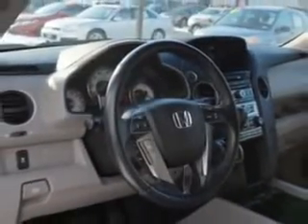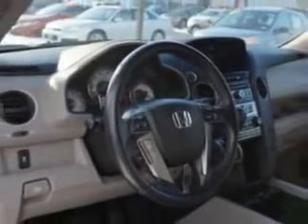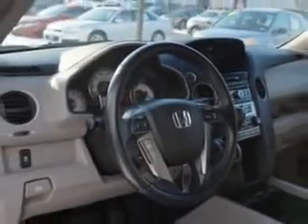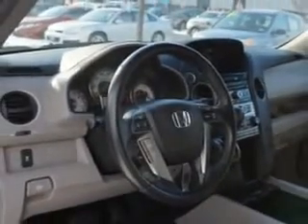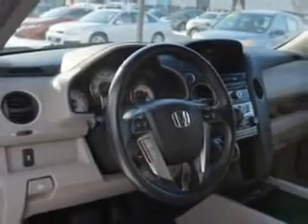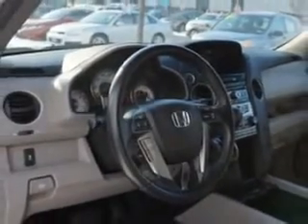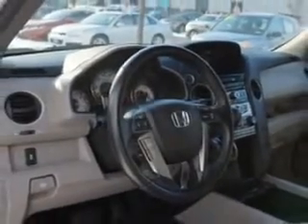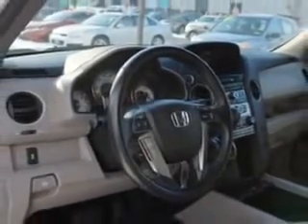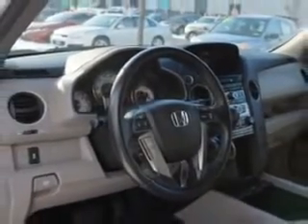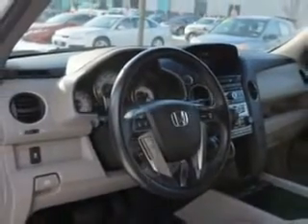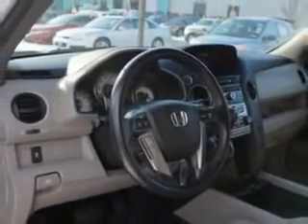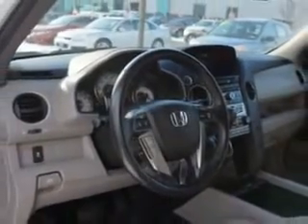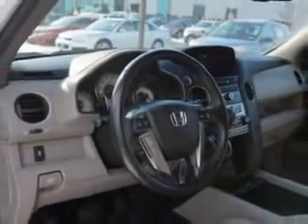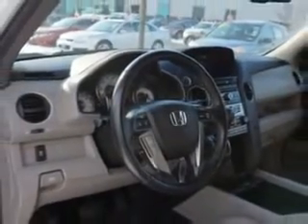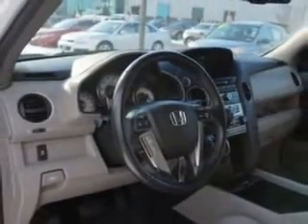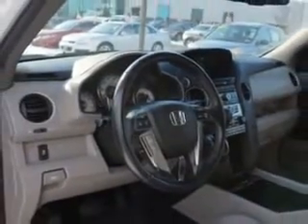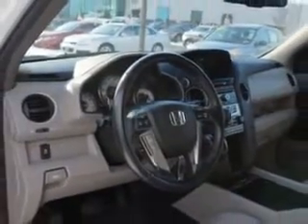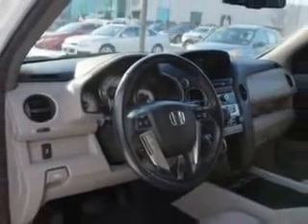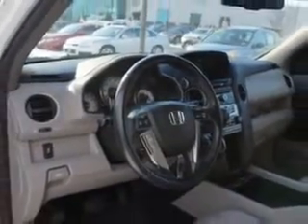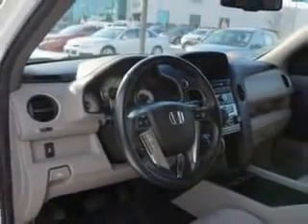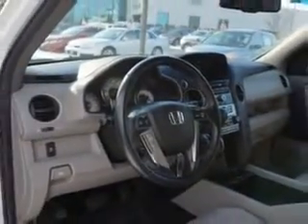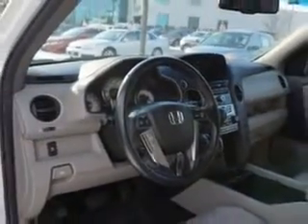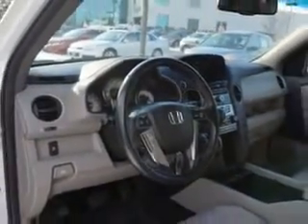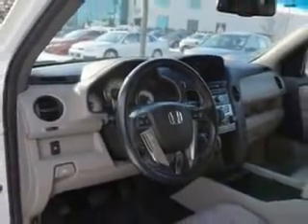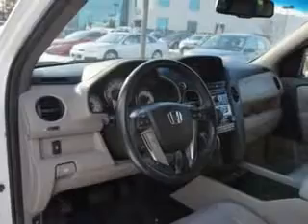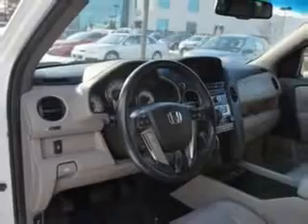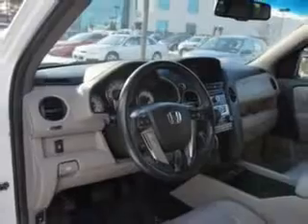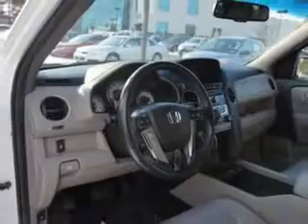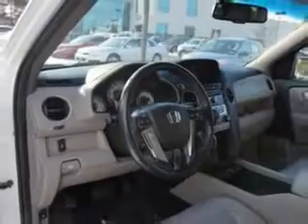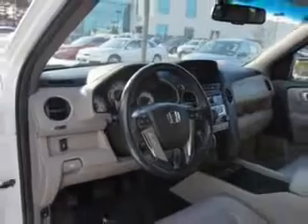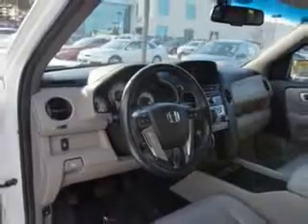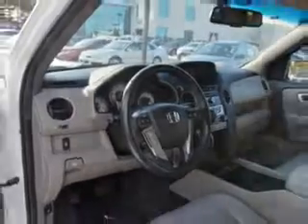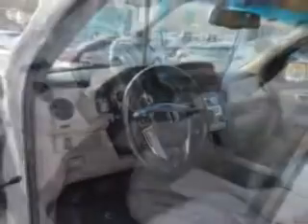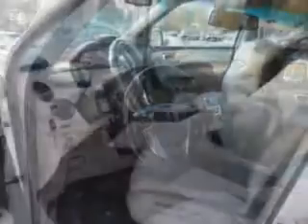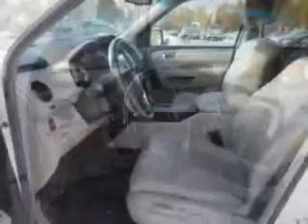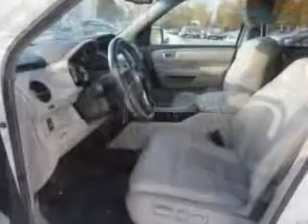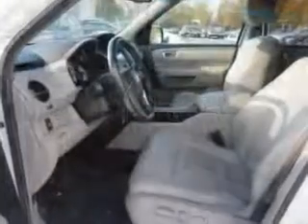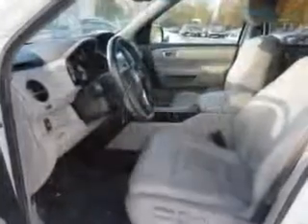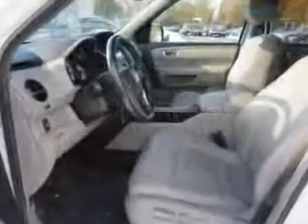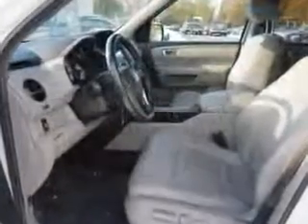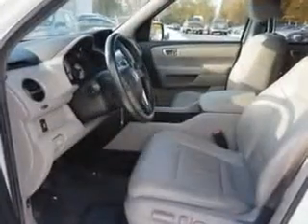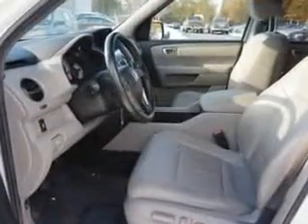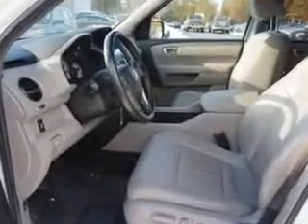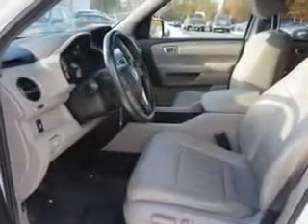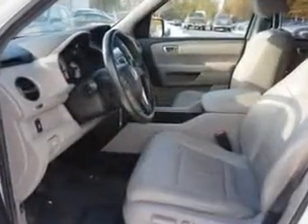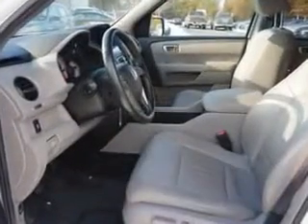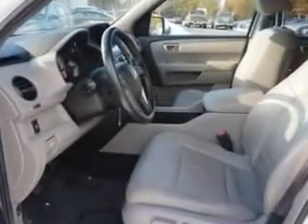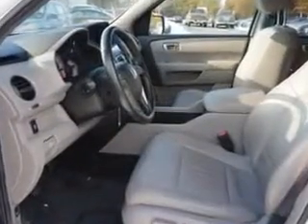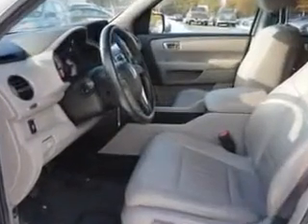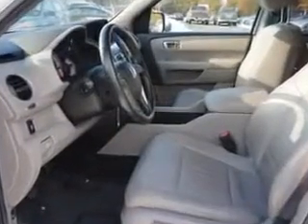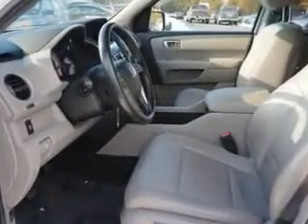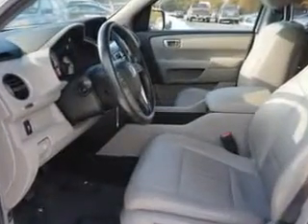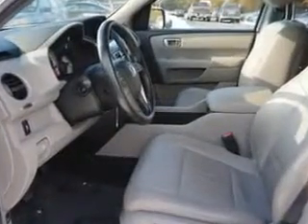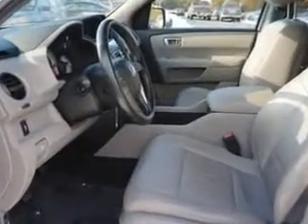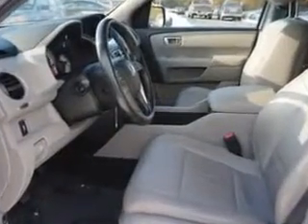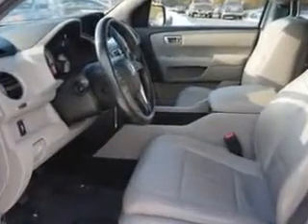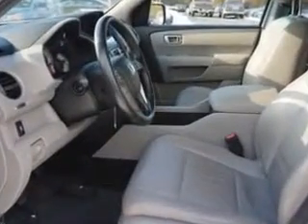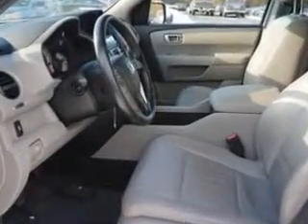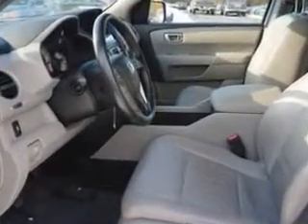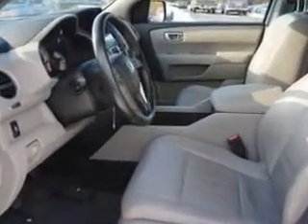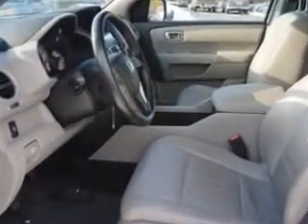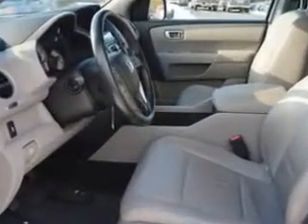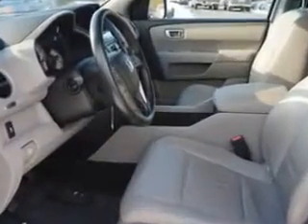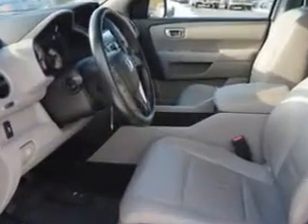Enjoy the drive, feel safe, and have peace of mind in this 2012 Honda Pilot. See us at Edison Nissan today.